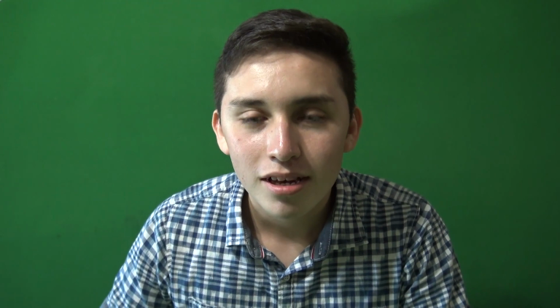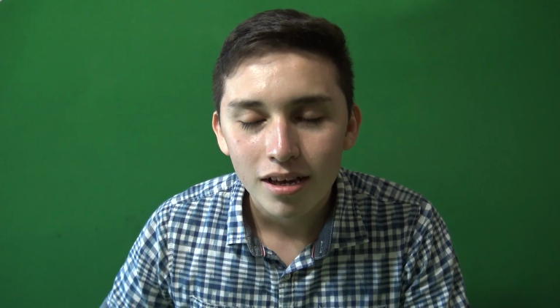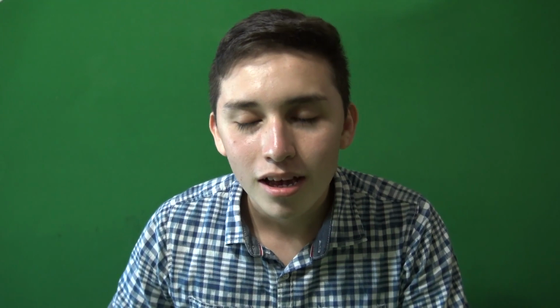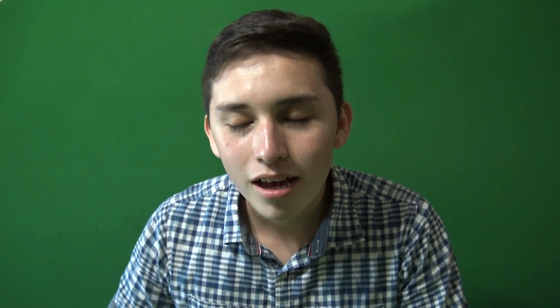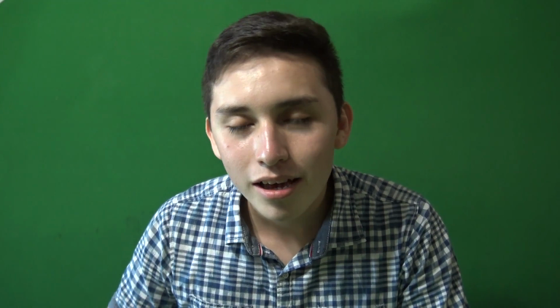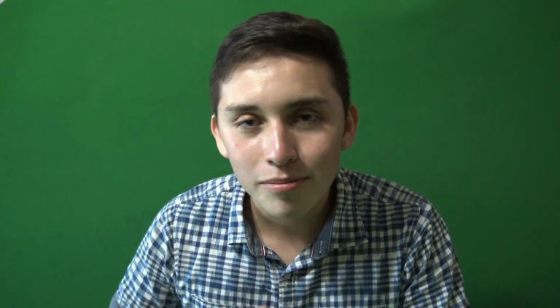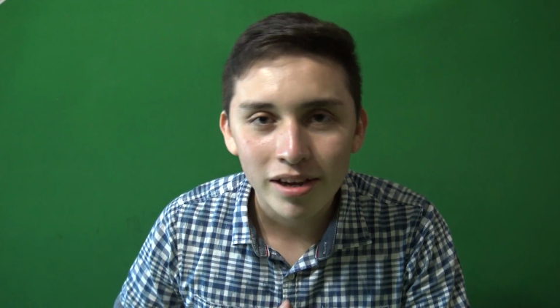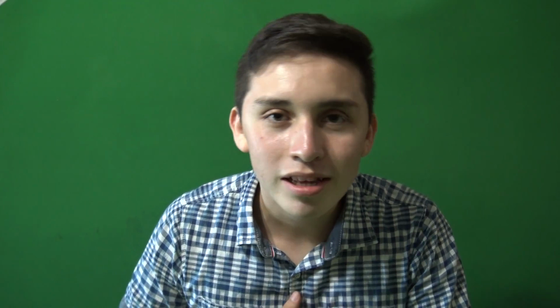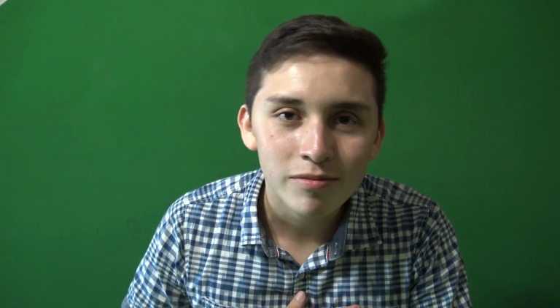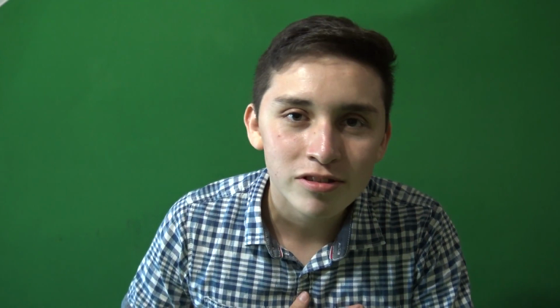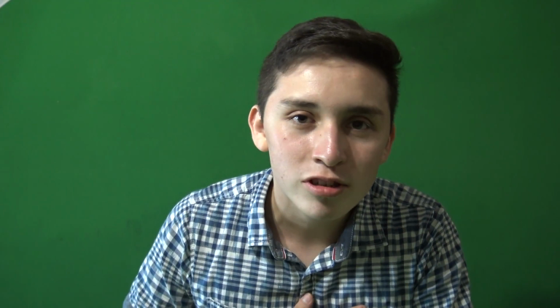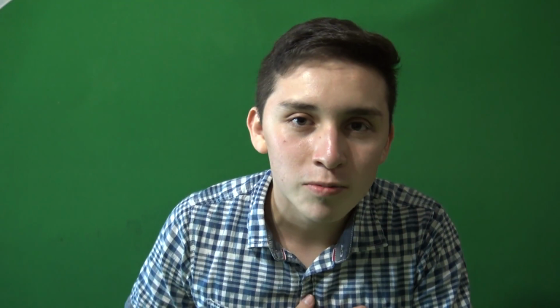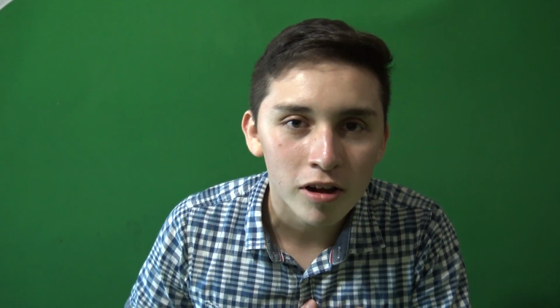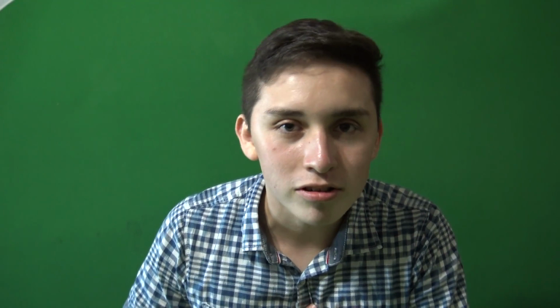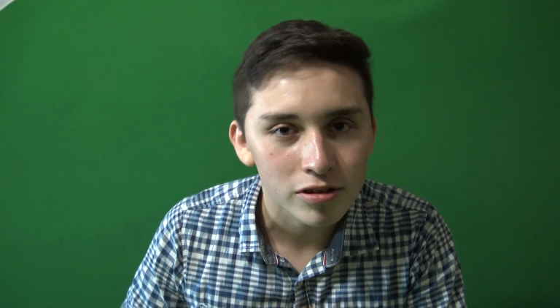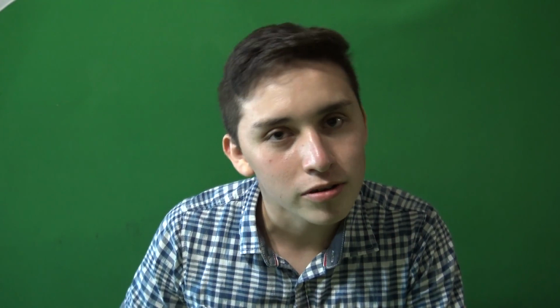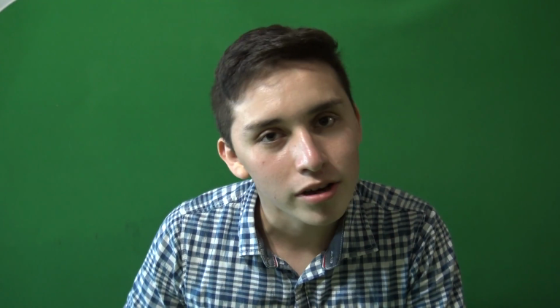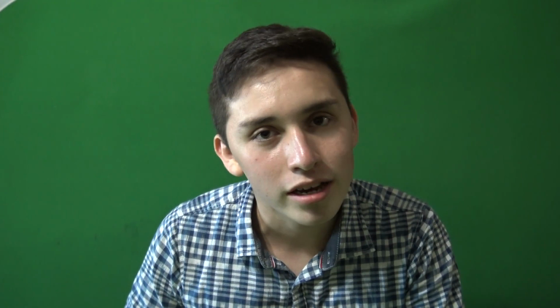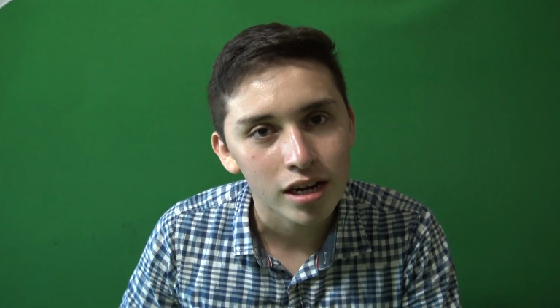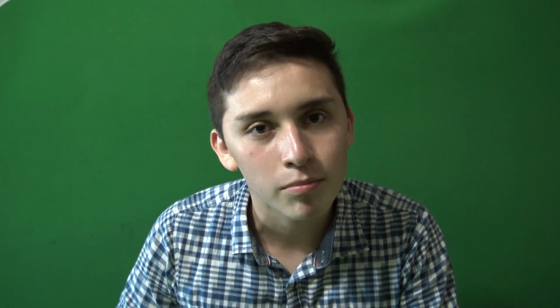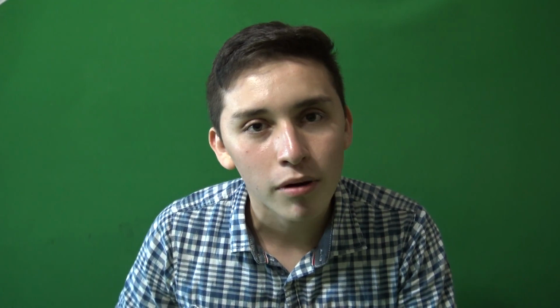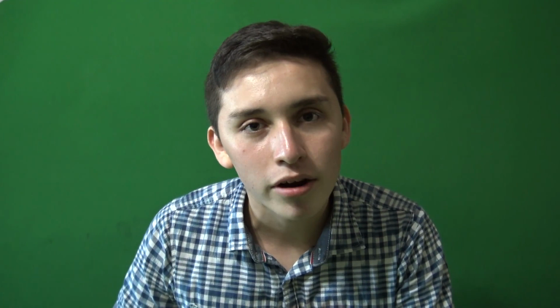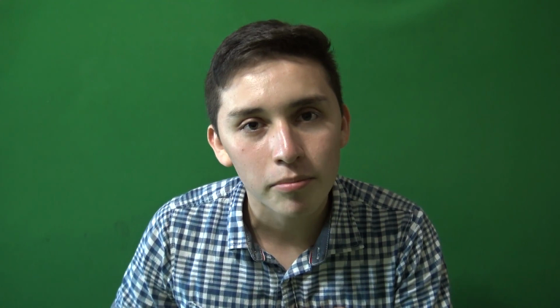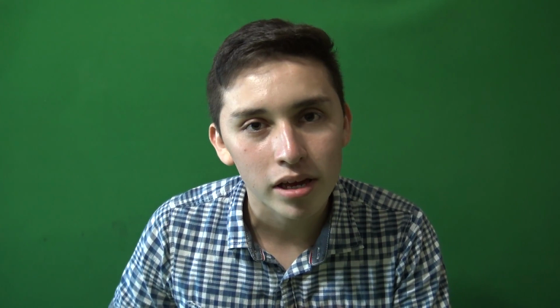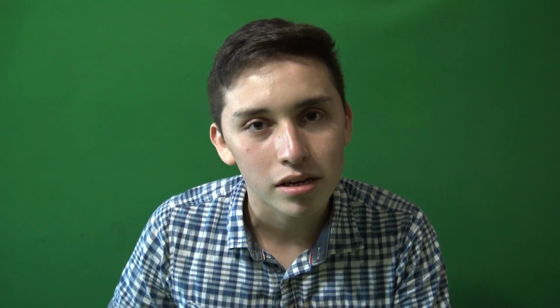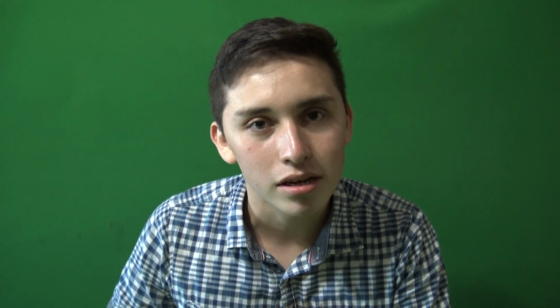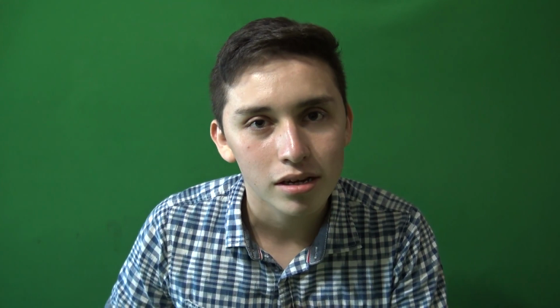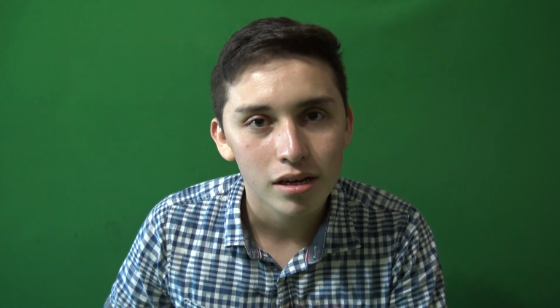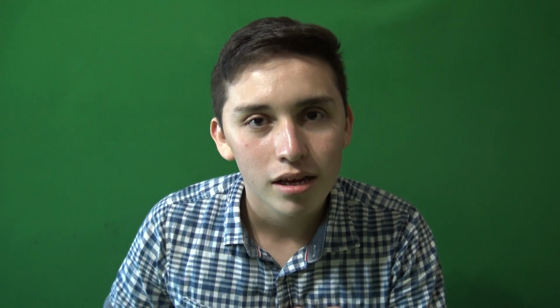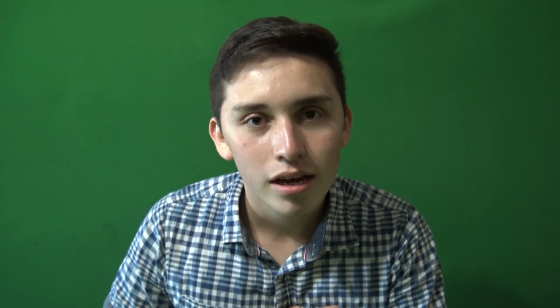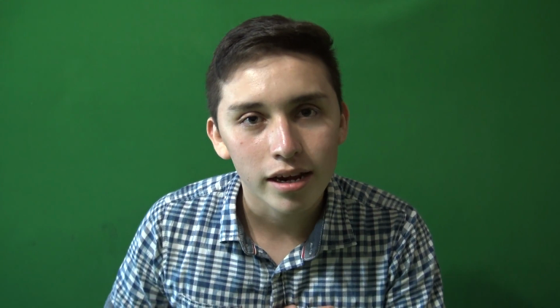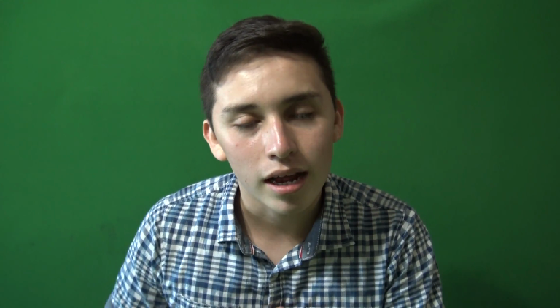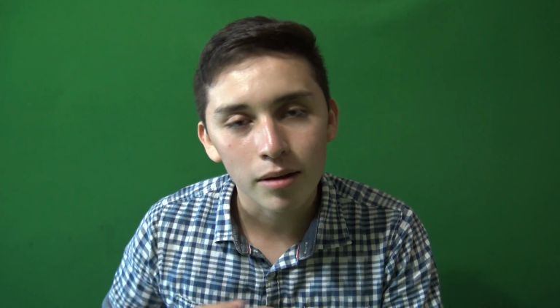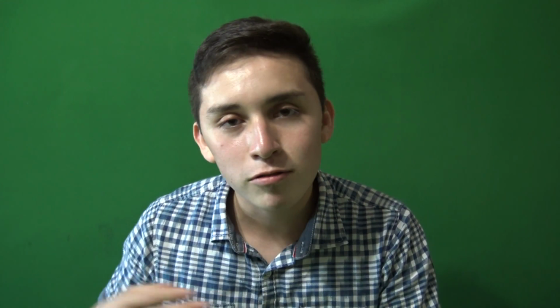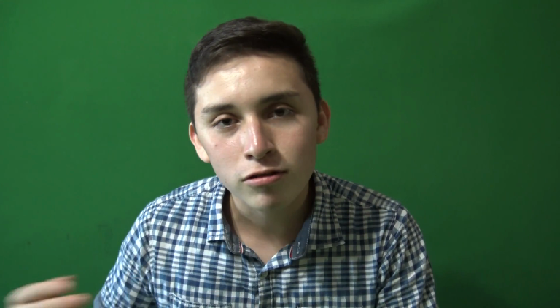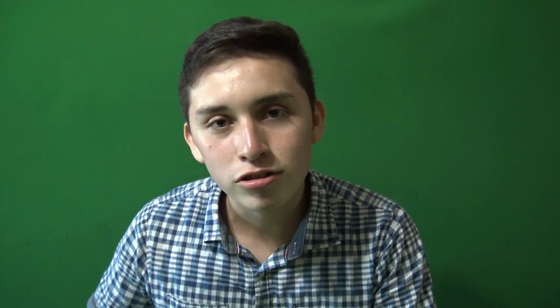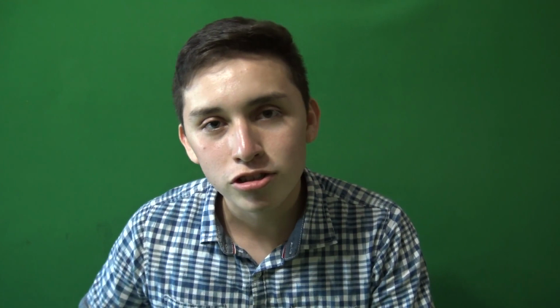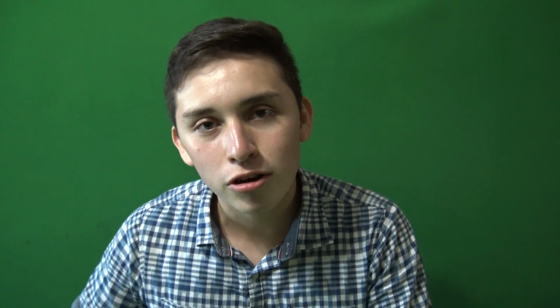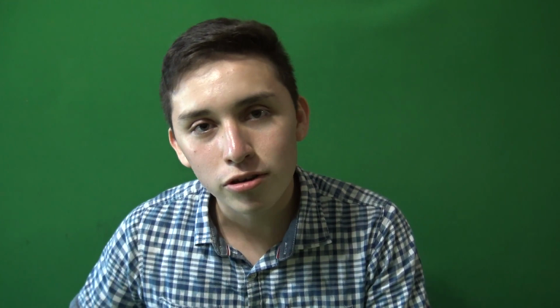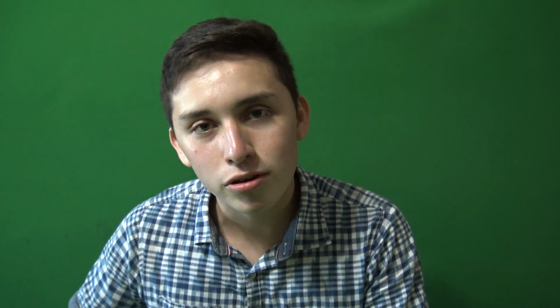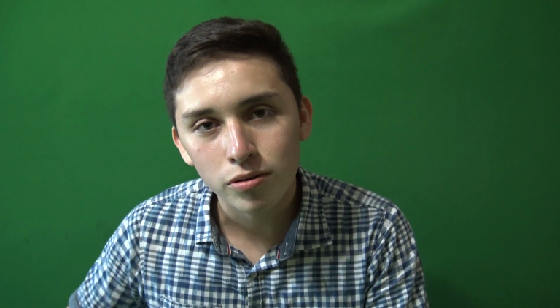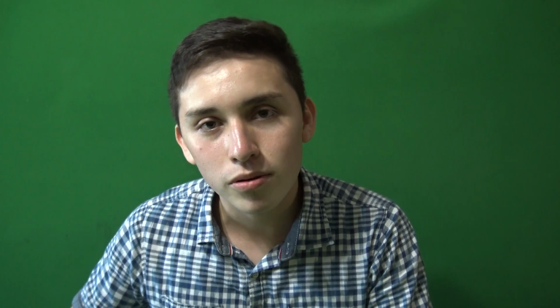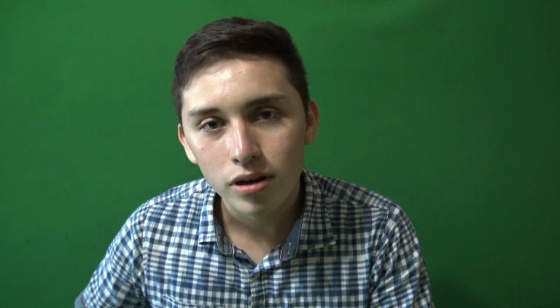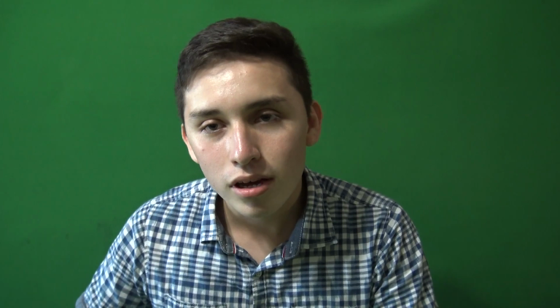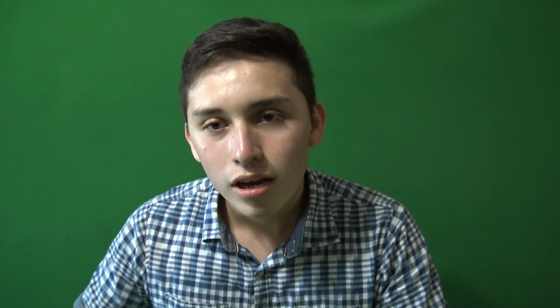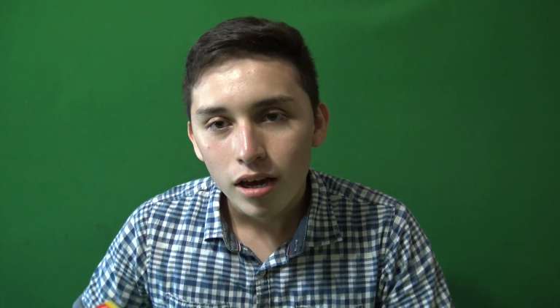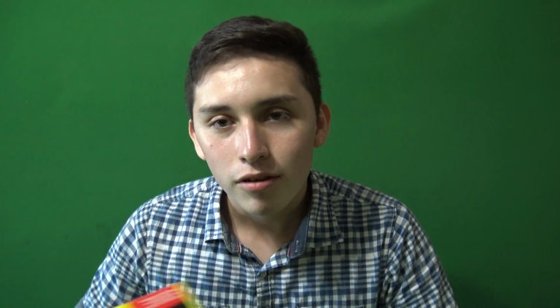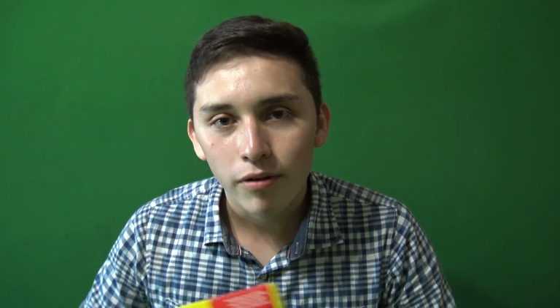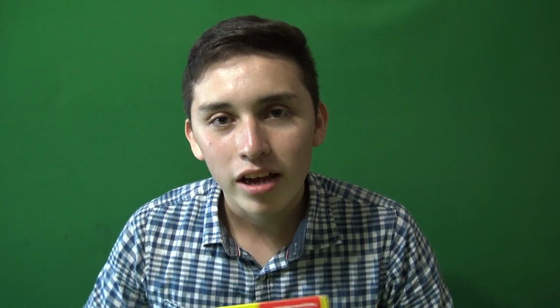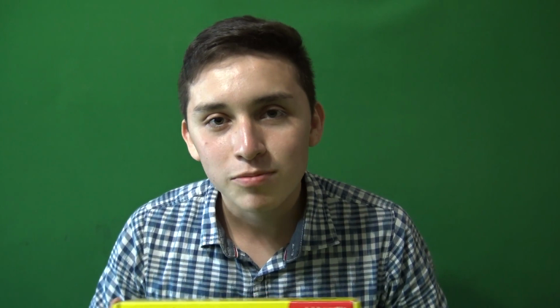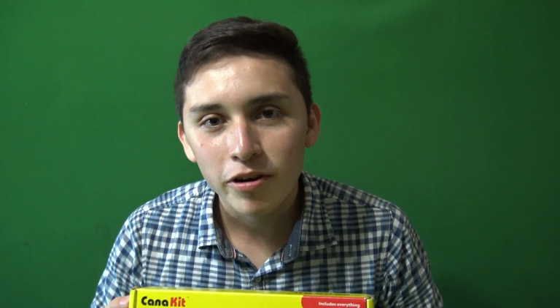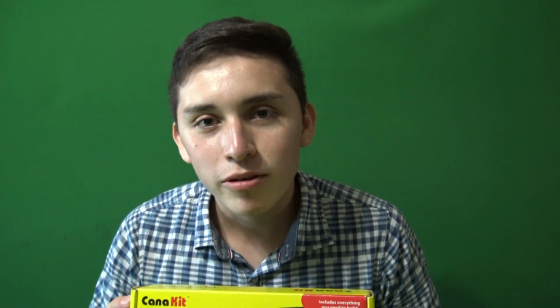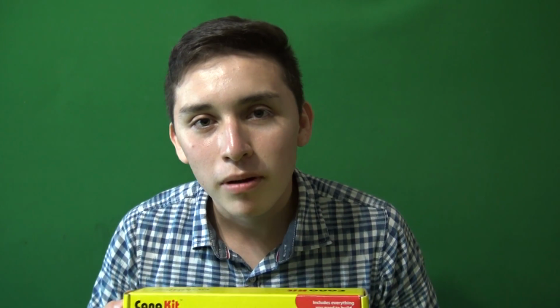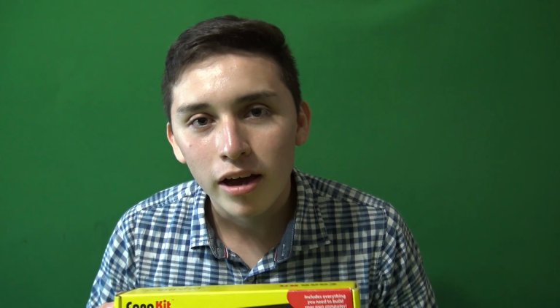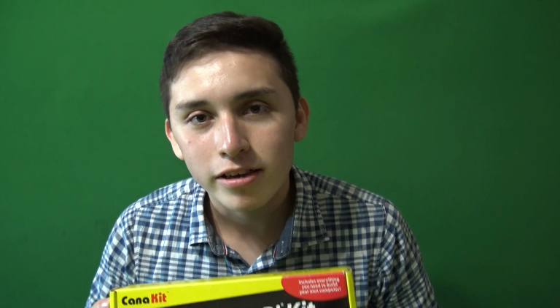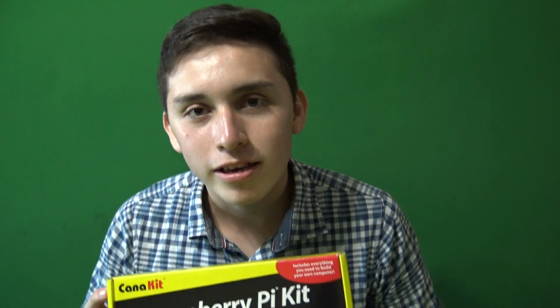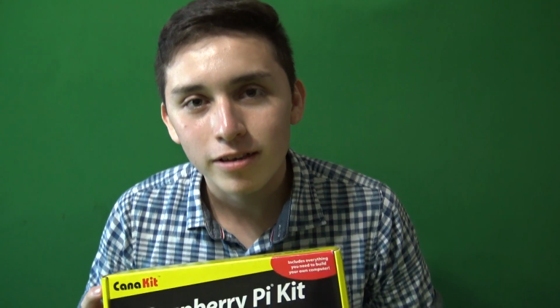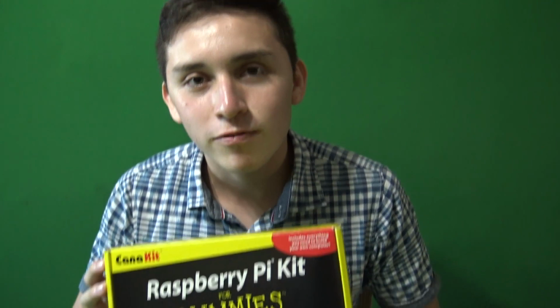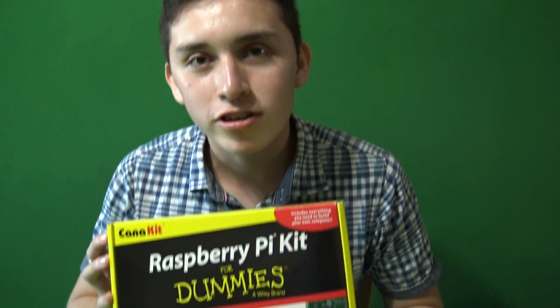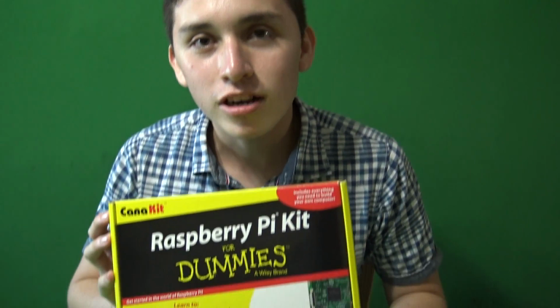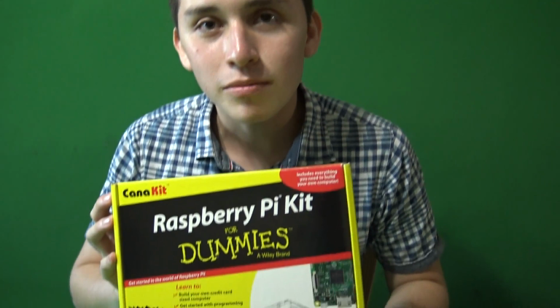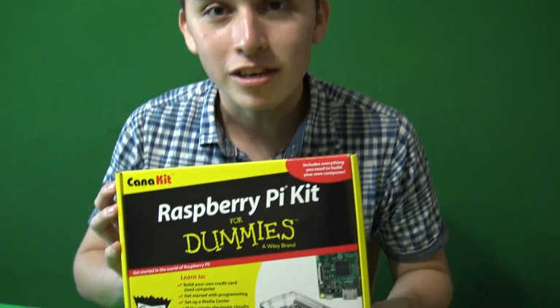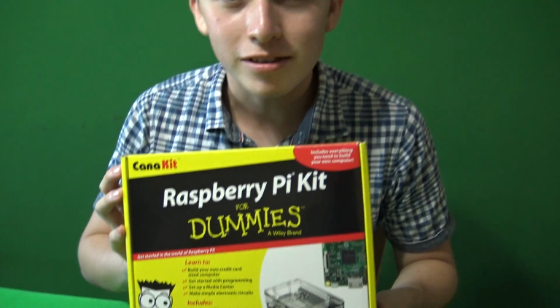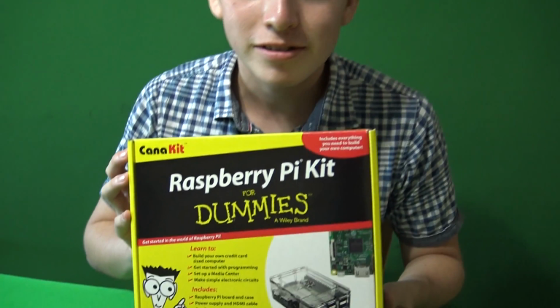Hi, my name is Oswaldo, and I'm part of Mecca, and I'm going to show you a Raspberry Pi kit for dummies.